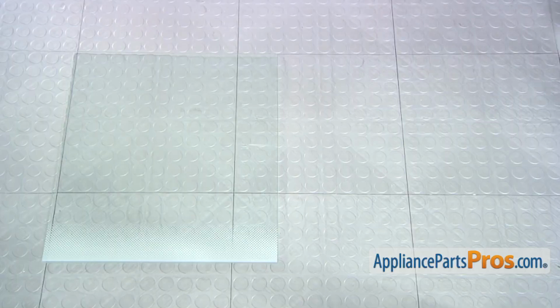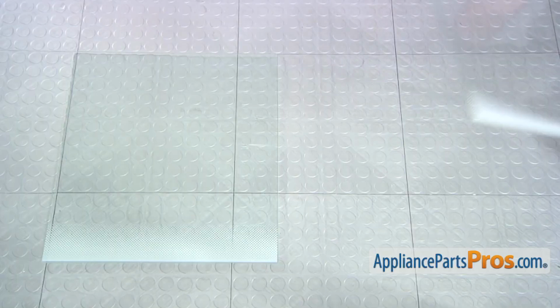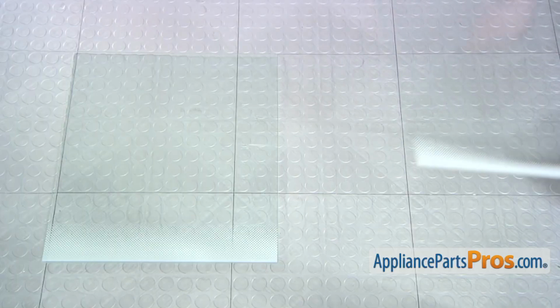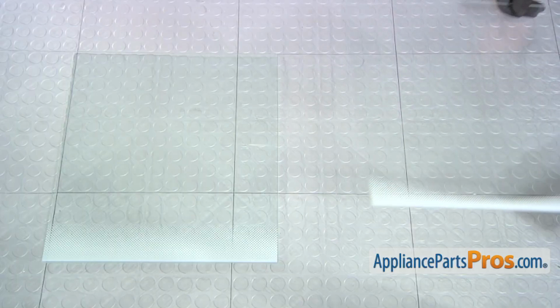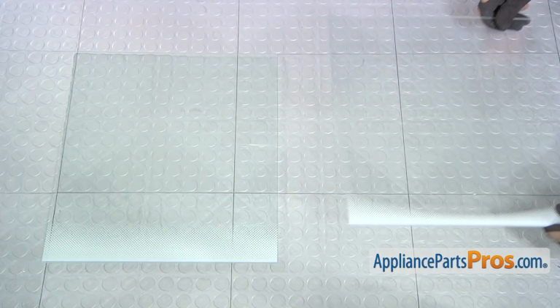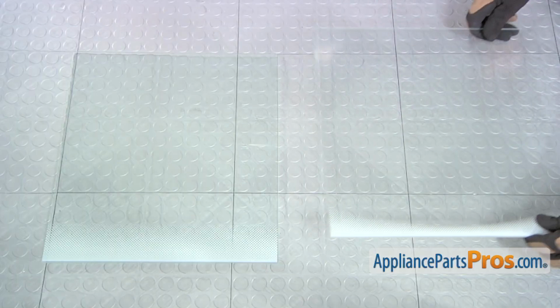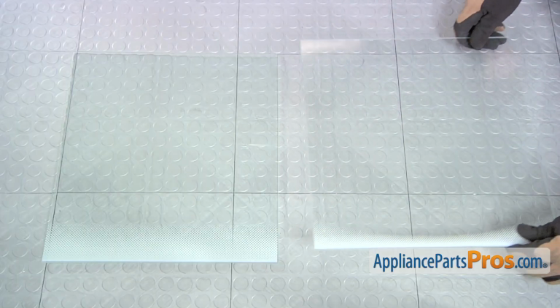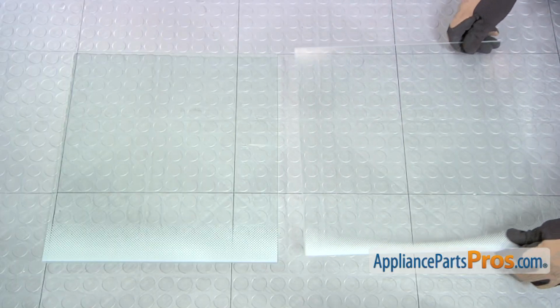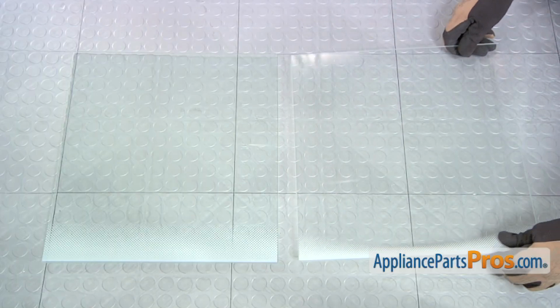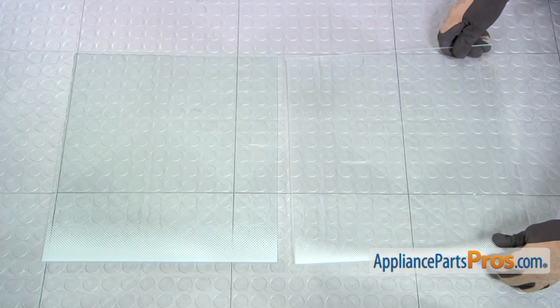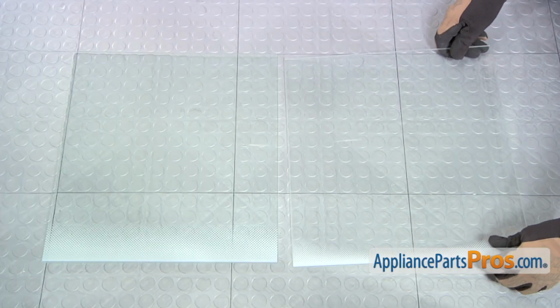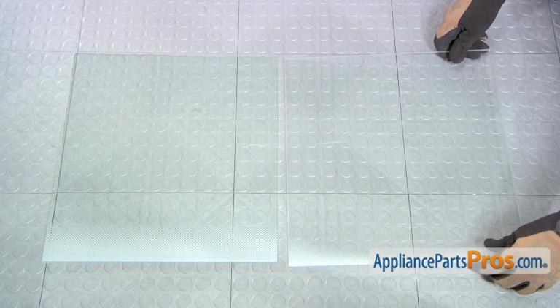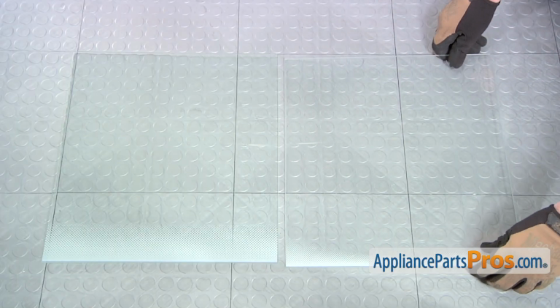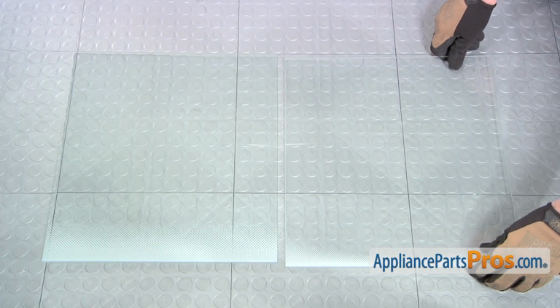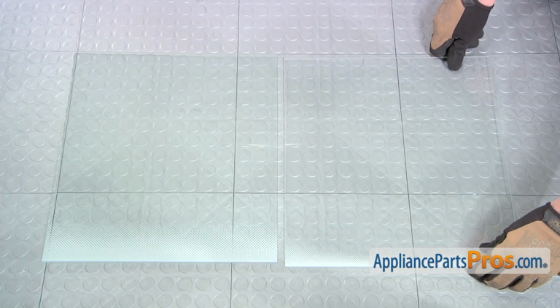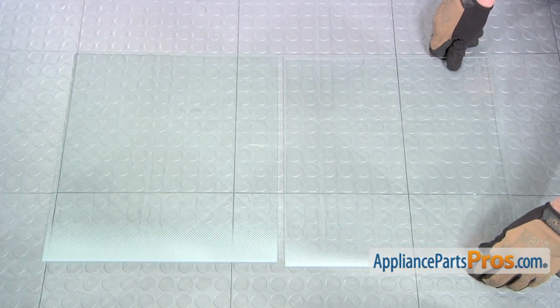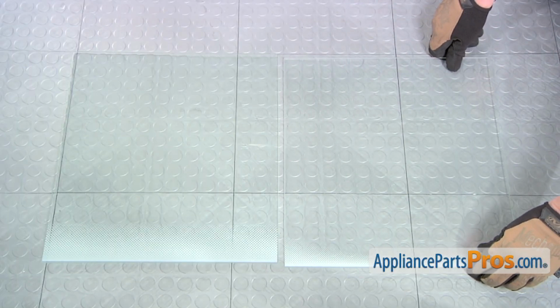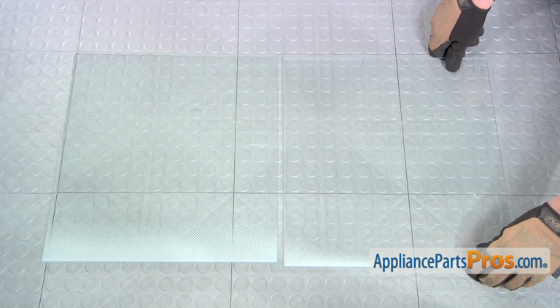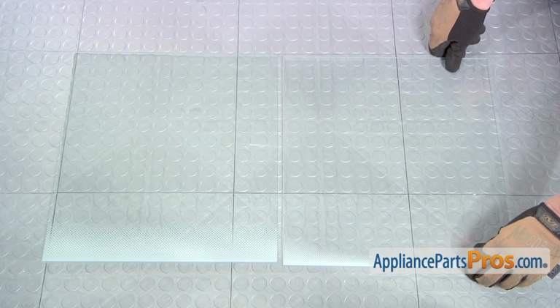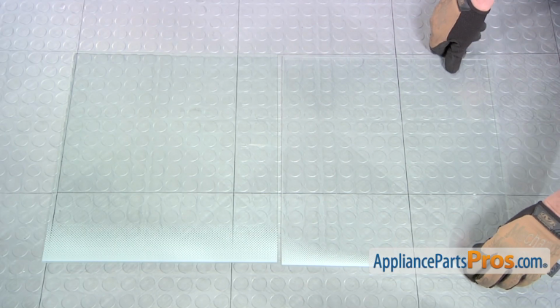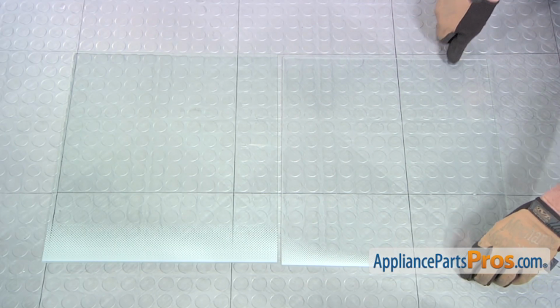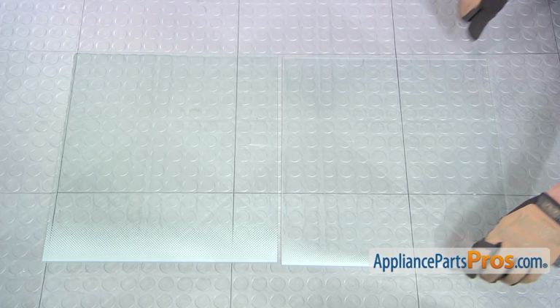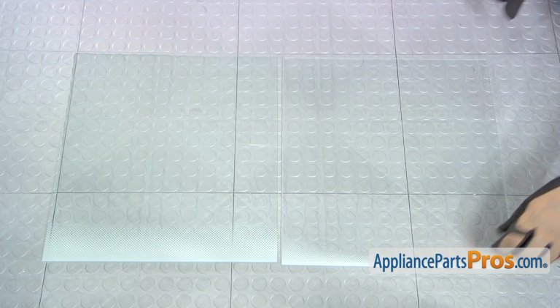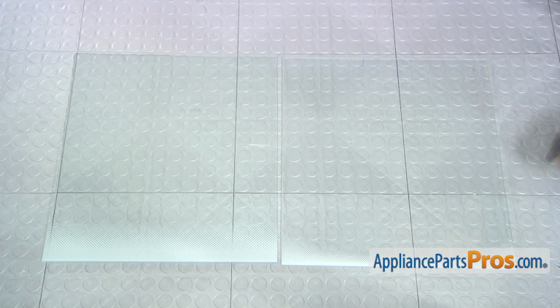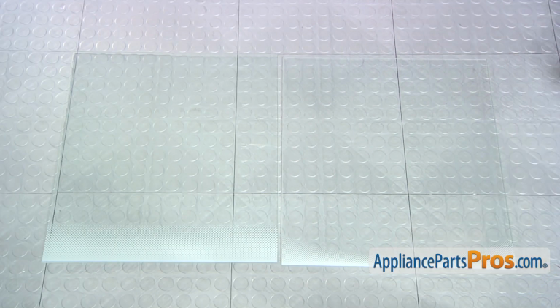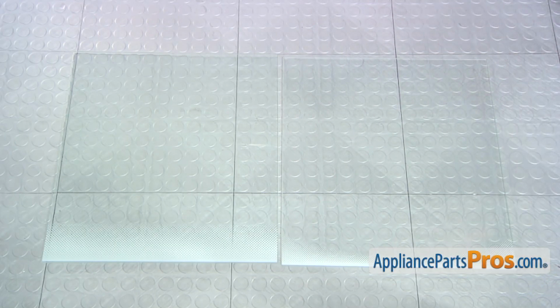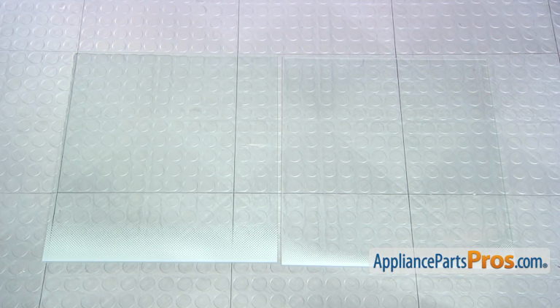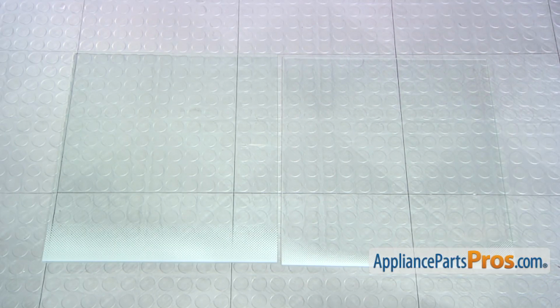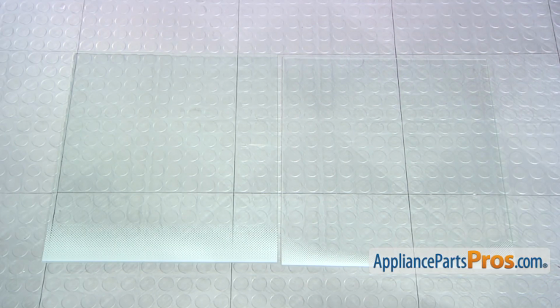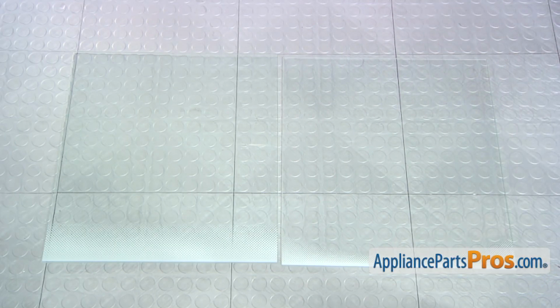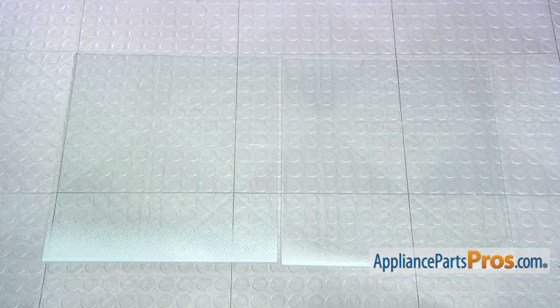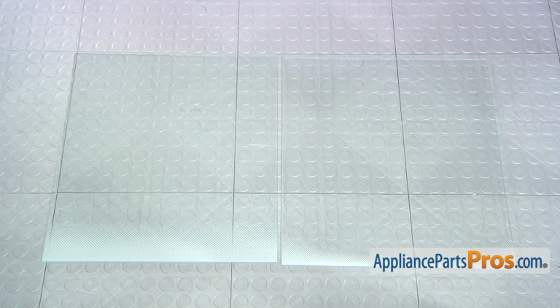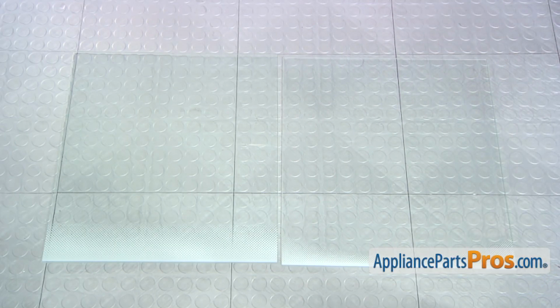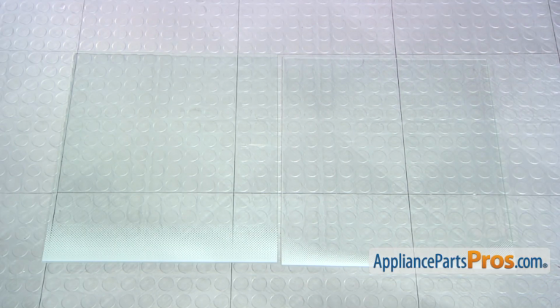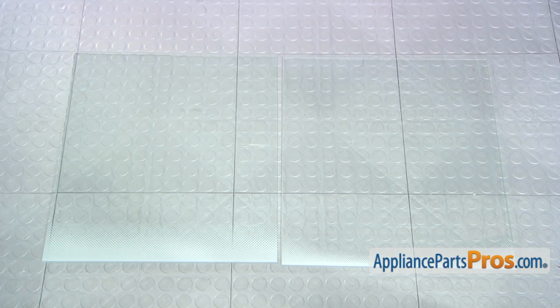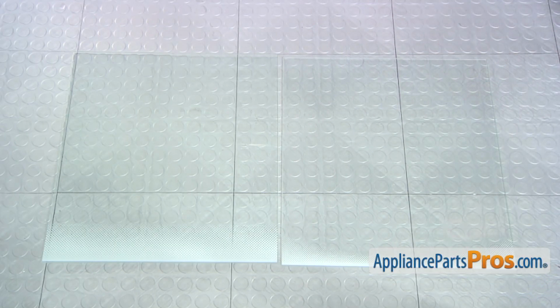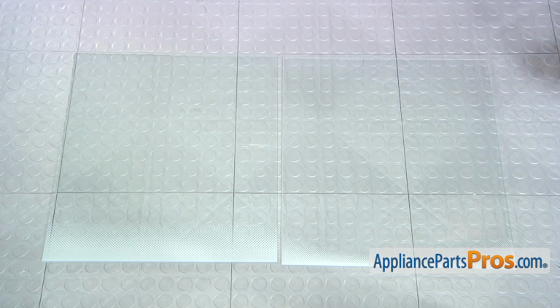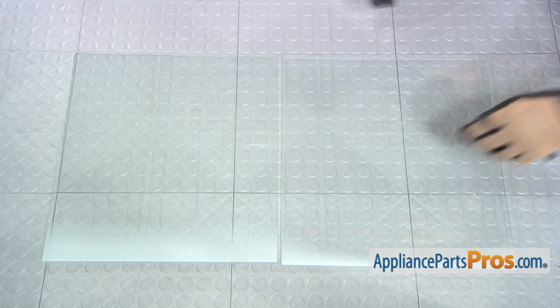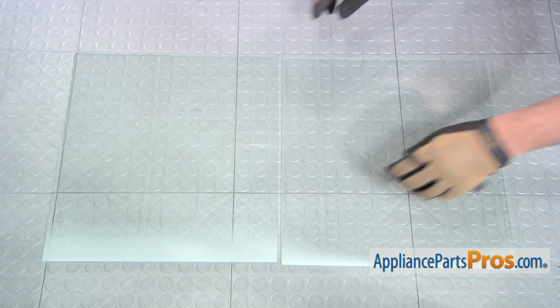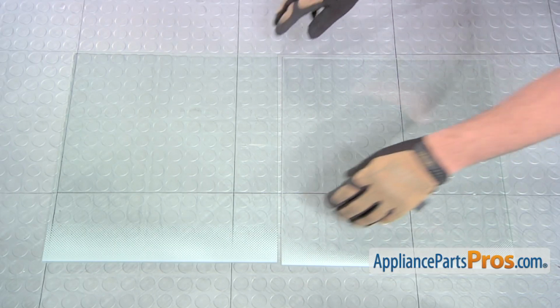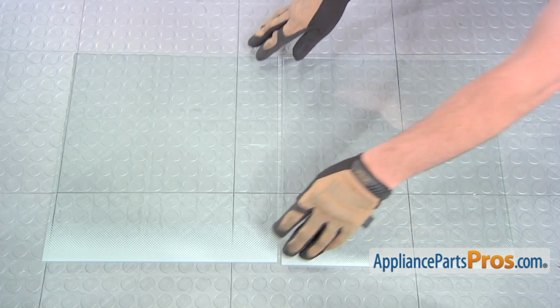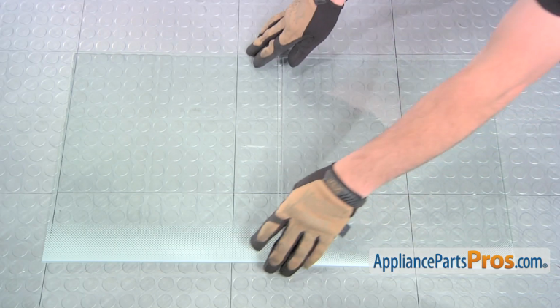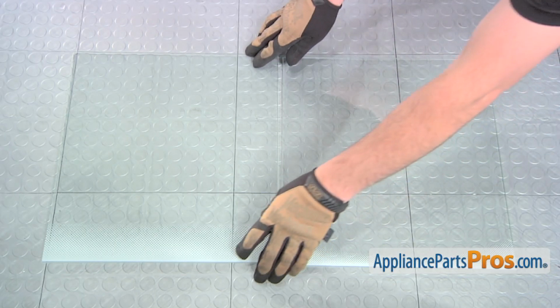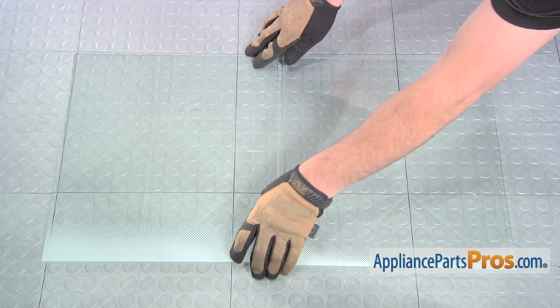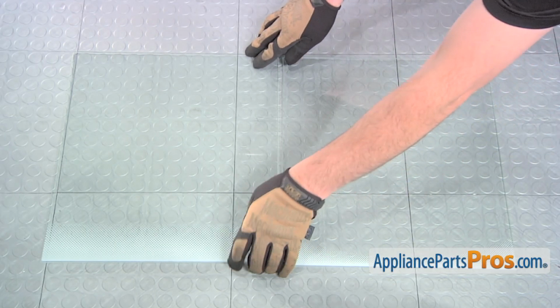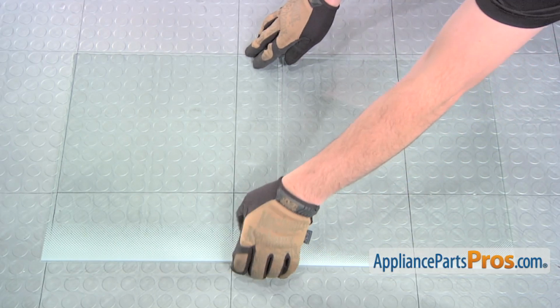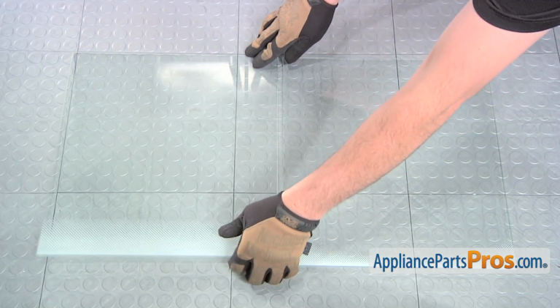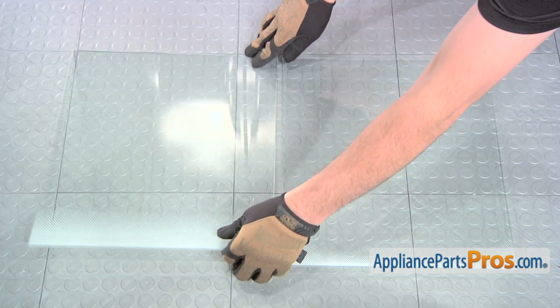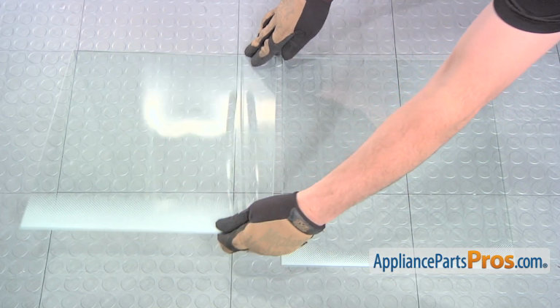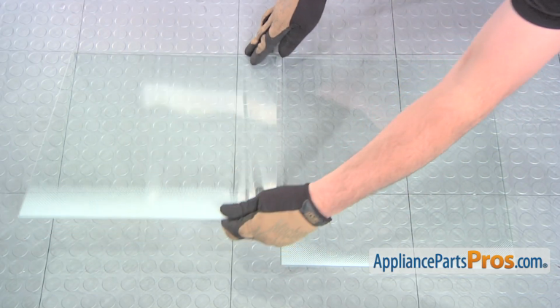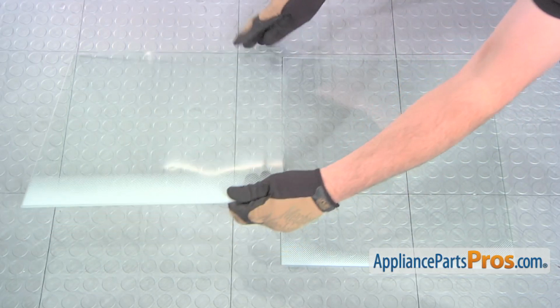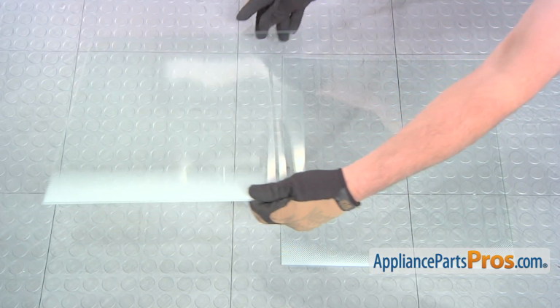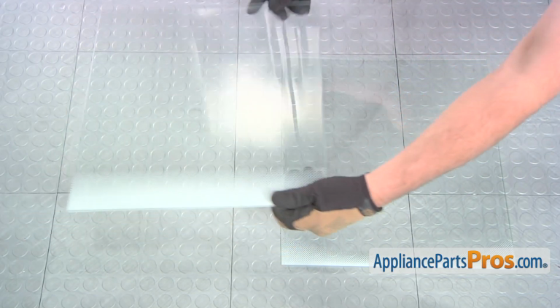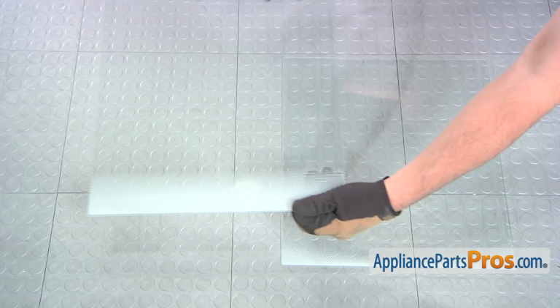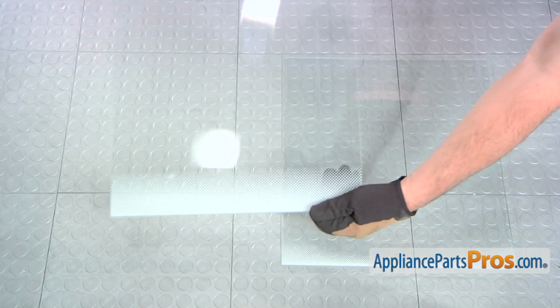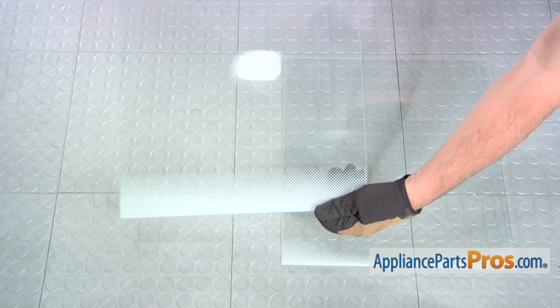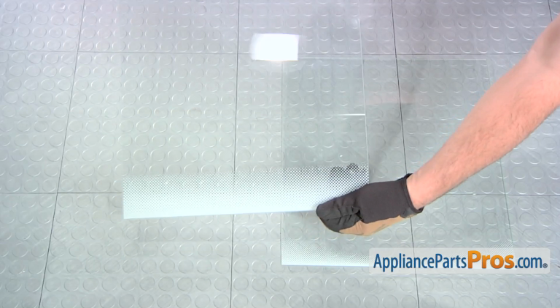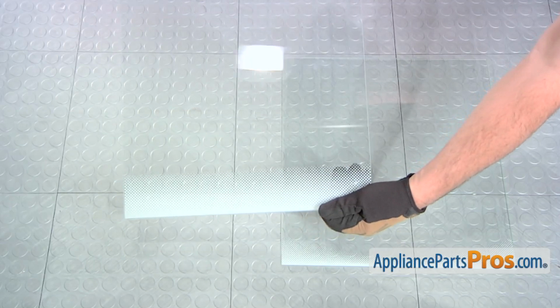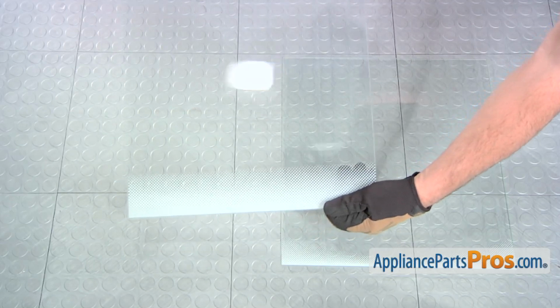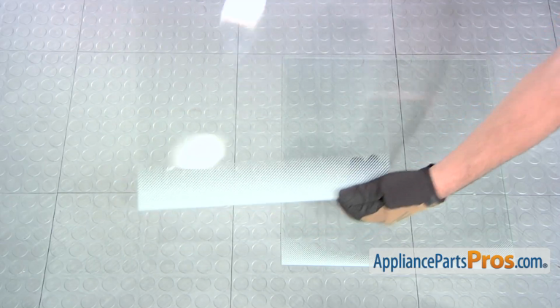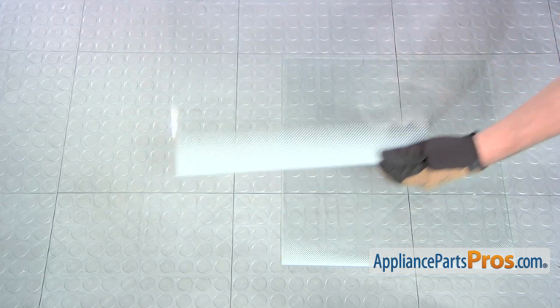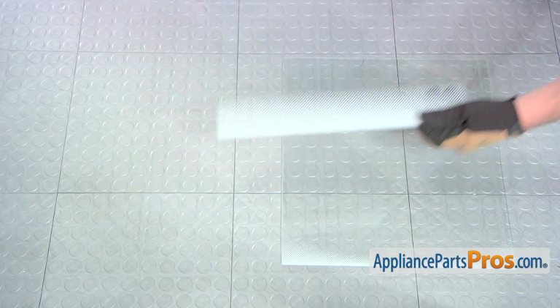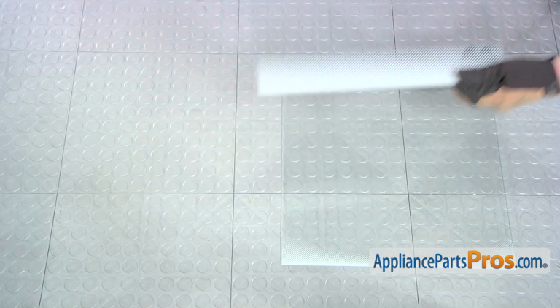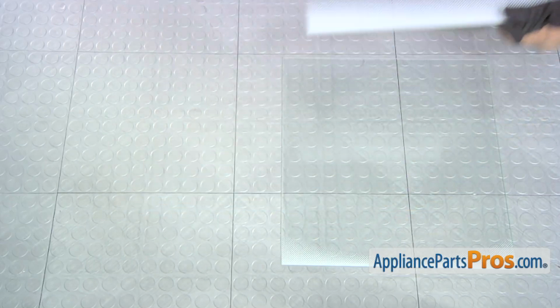Here's the old glass shelf next to the new one. If you already have the new part, great. If not, you can get it from AppliancePartsPros.com.